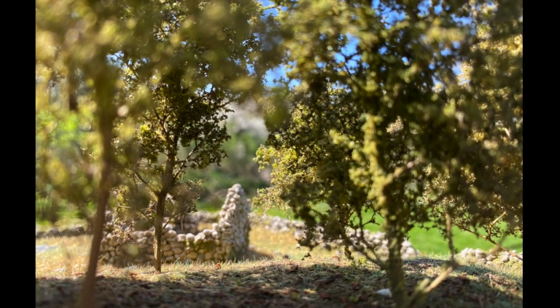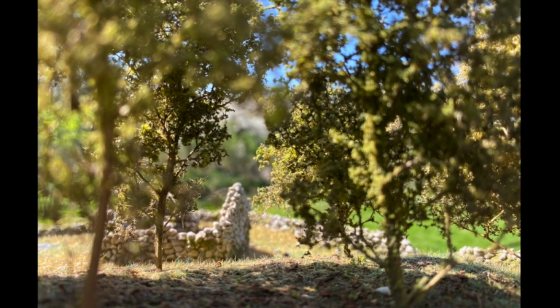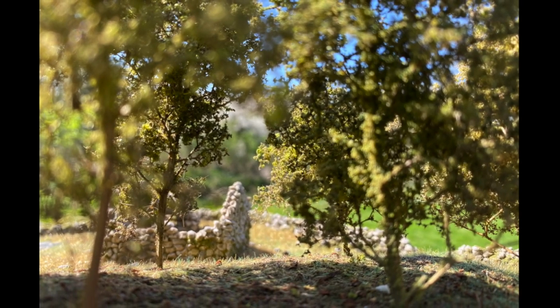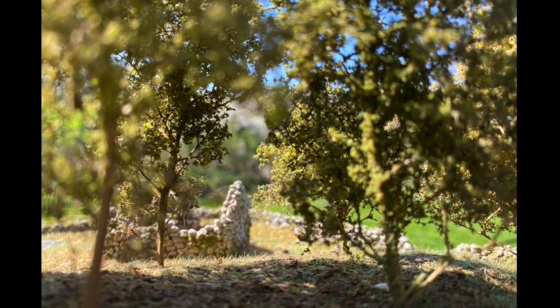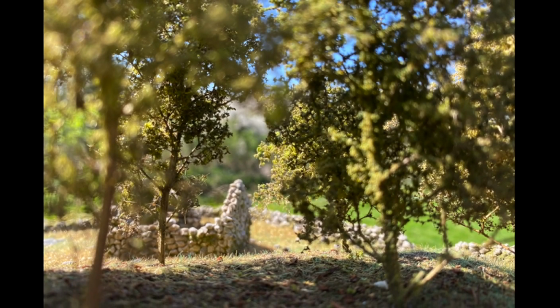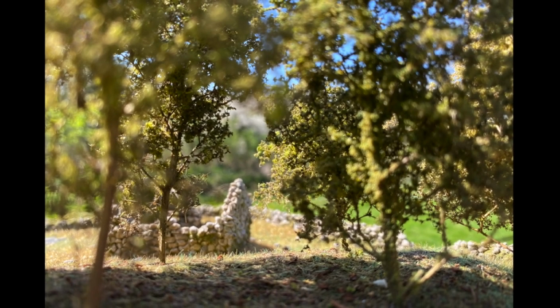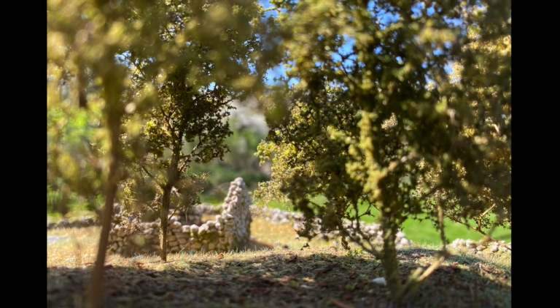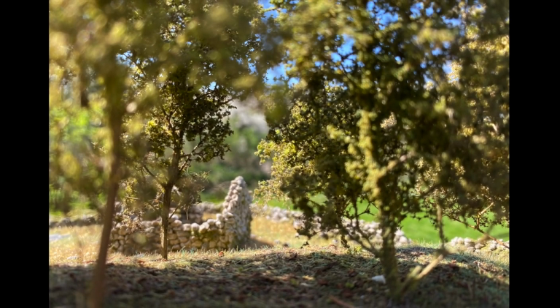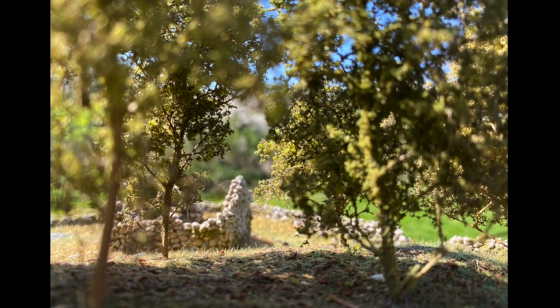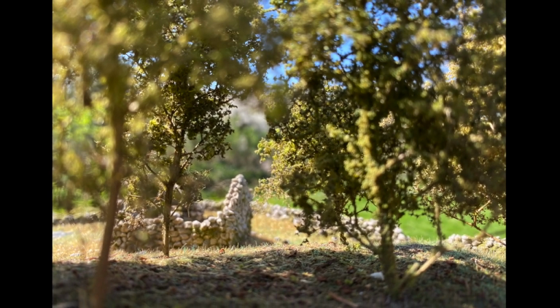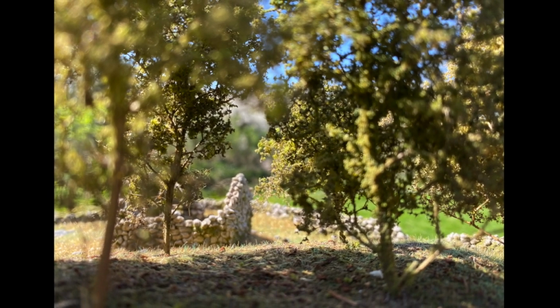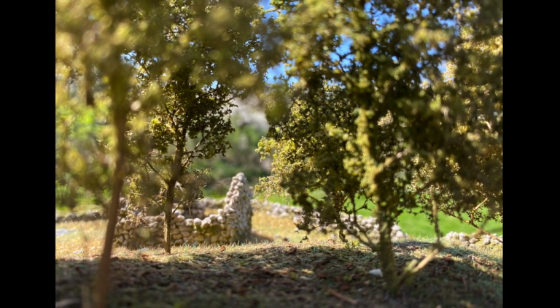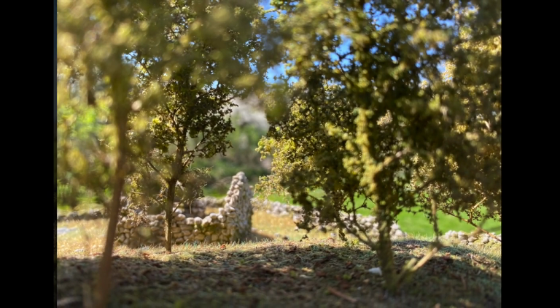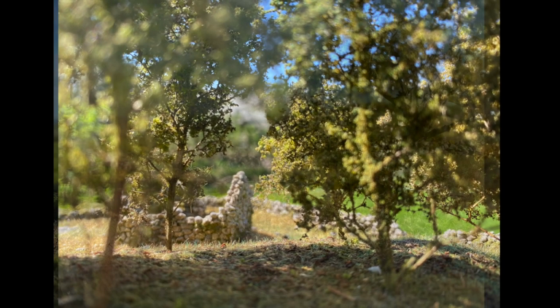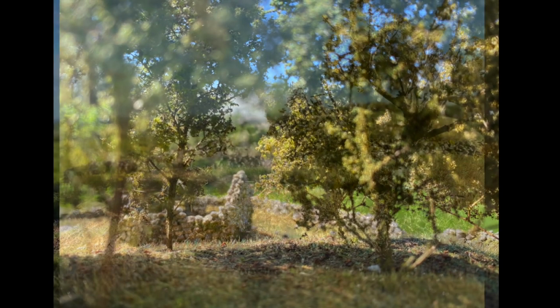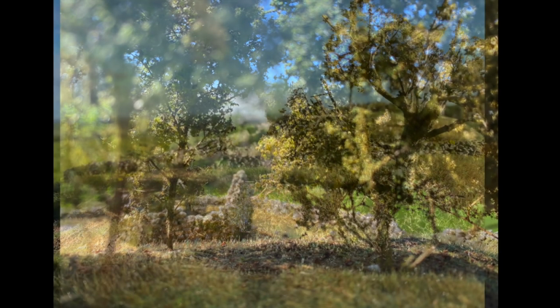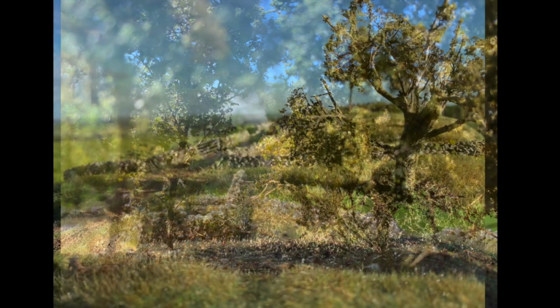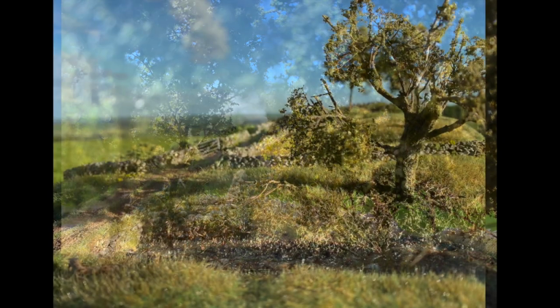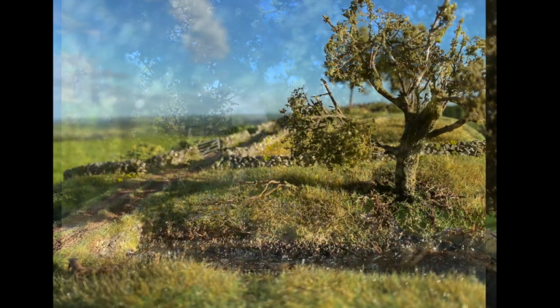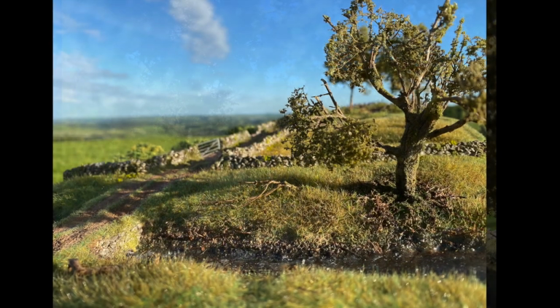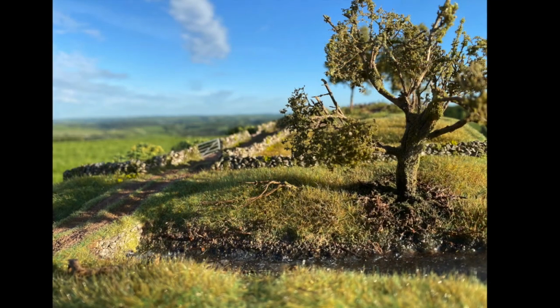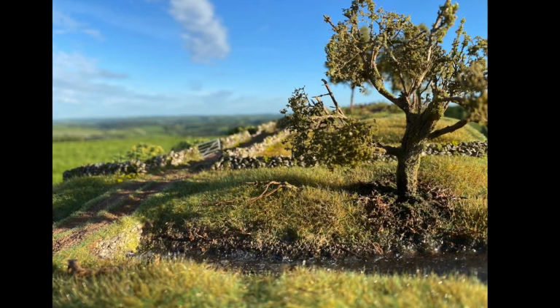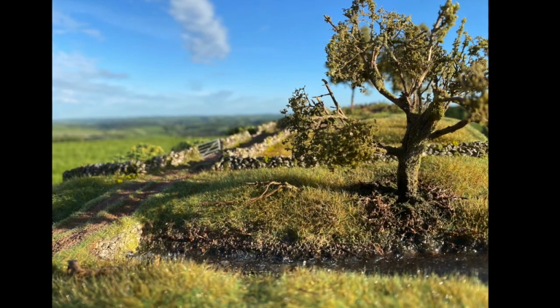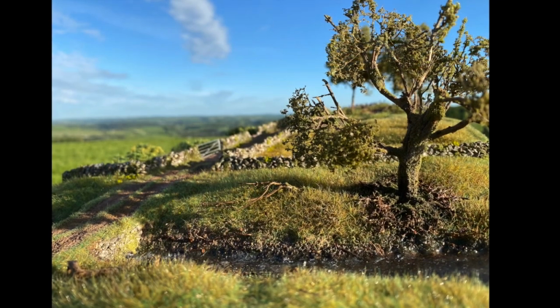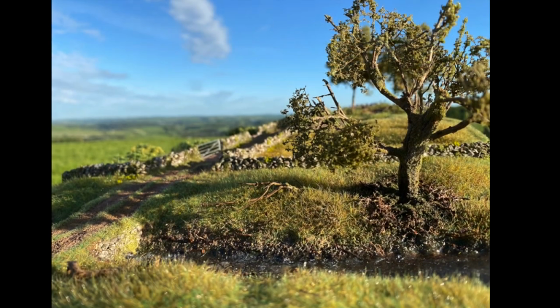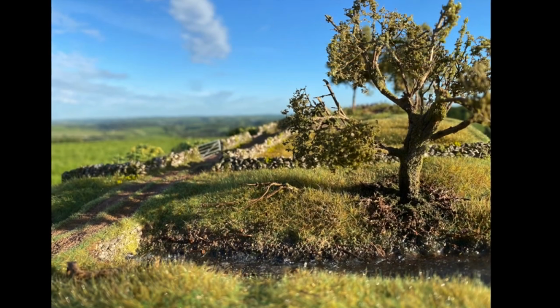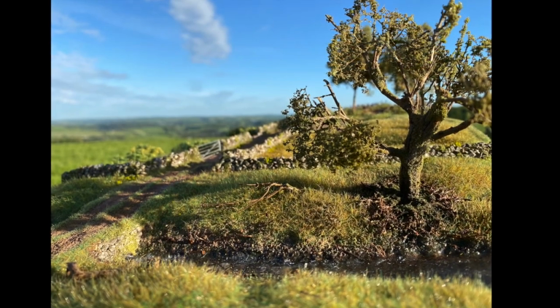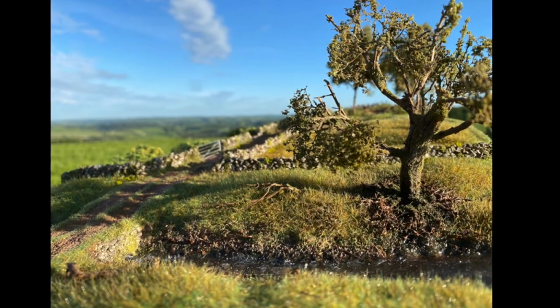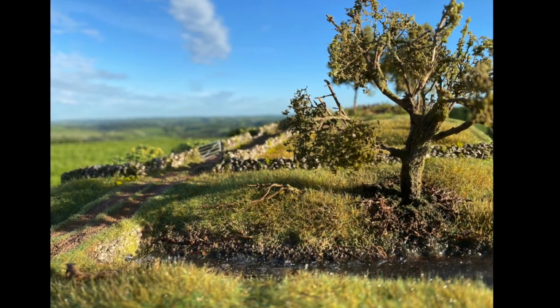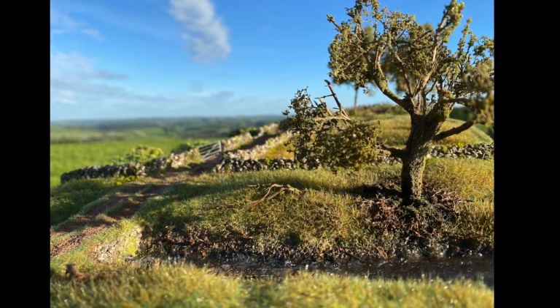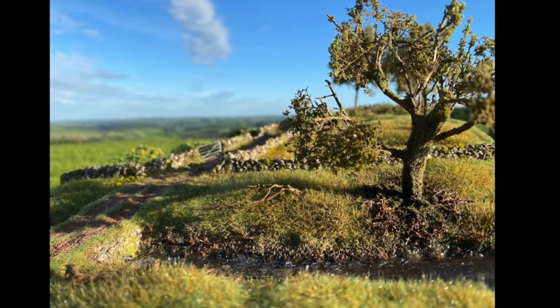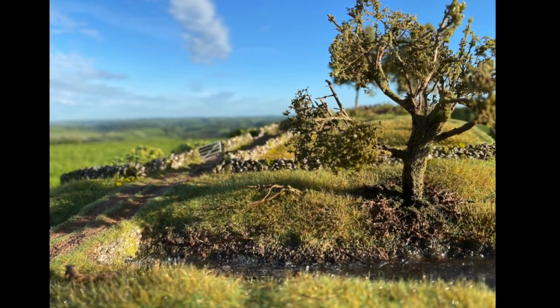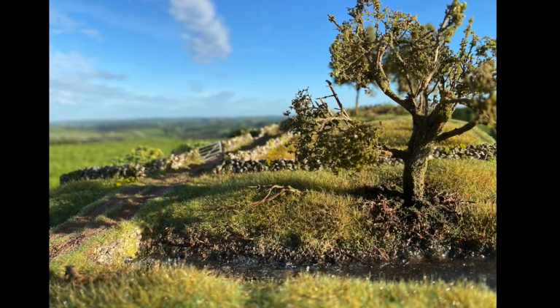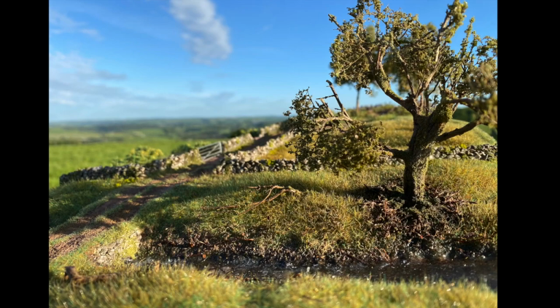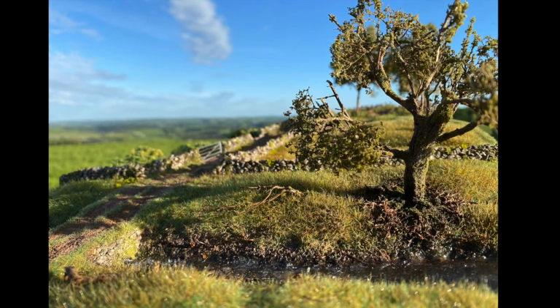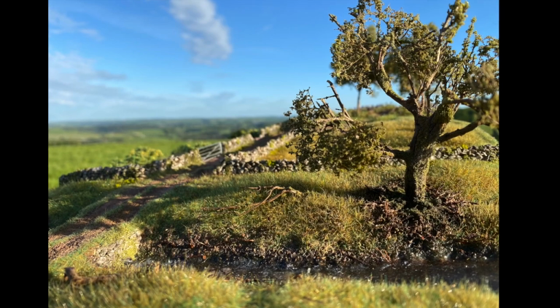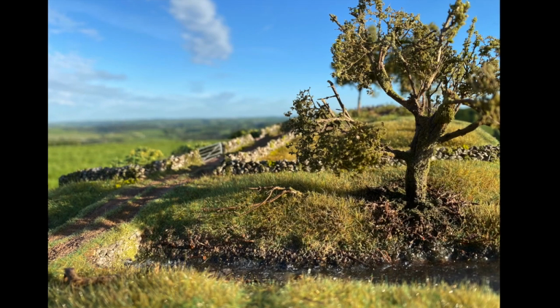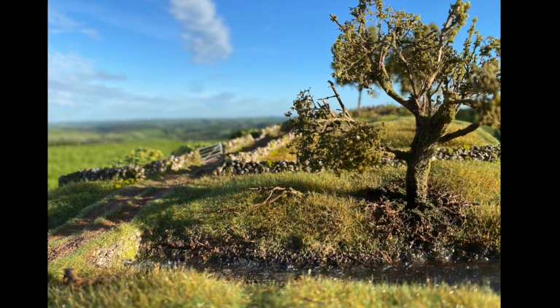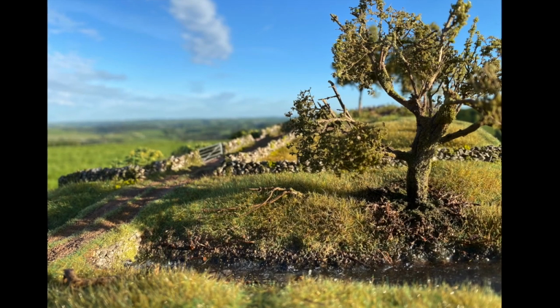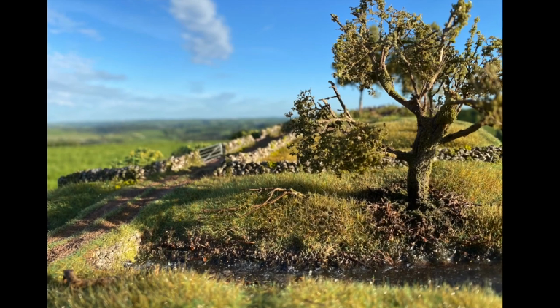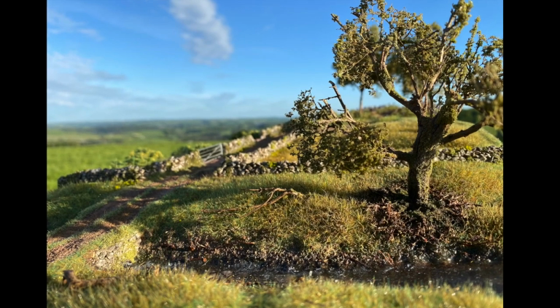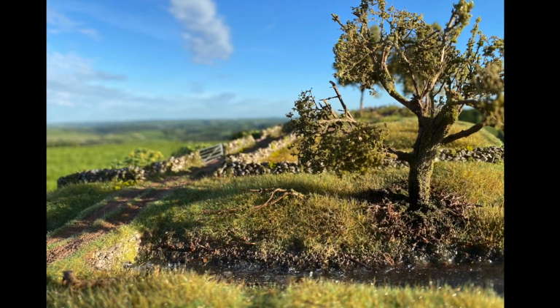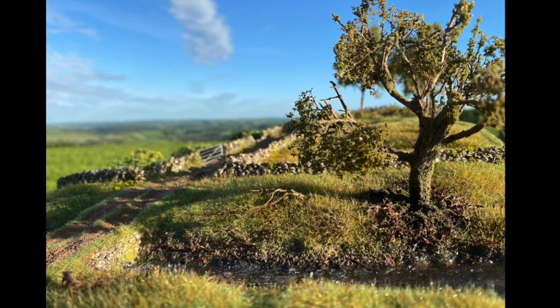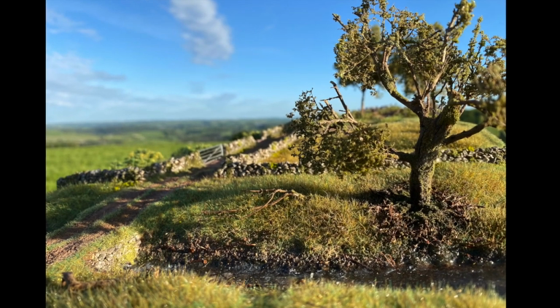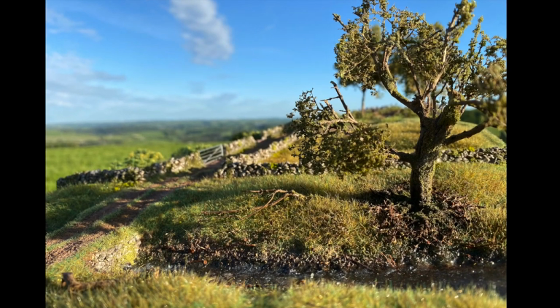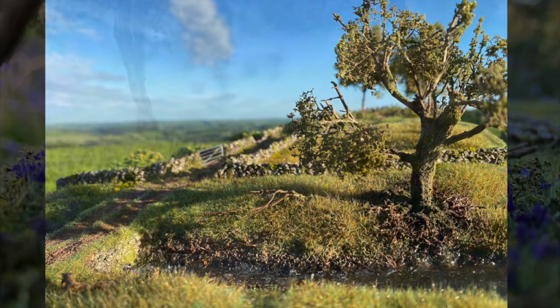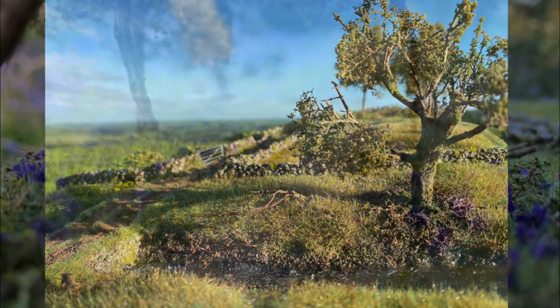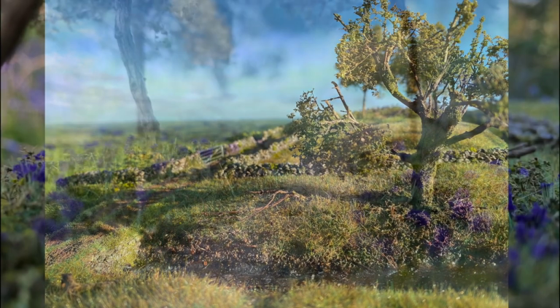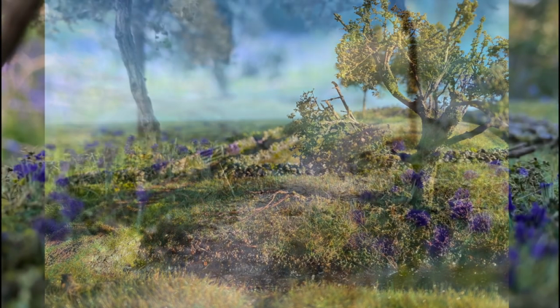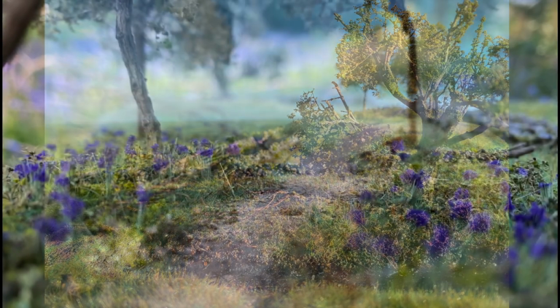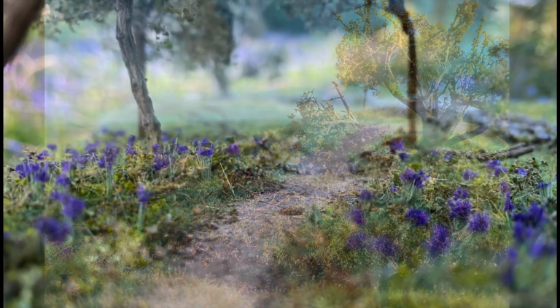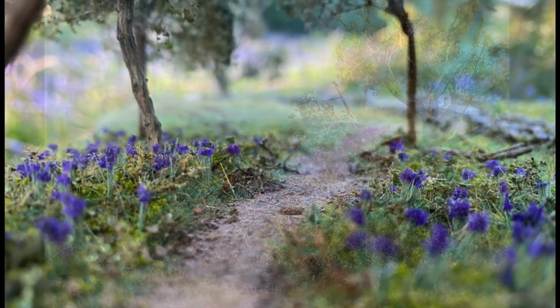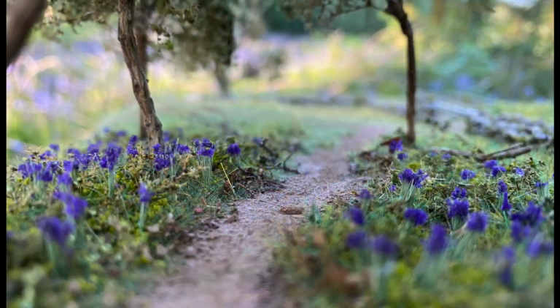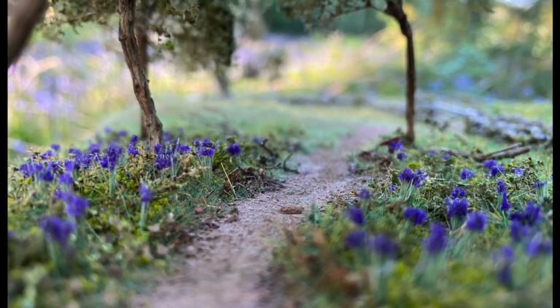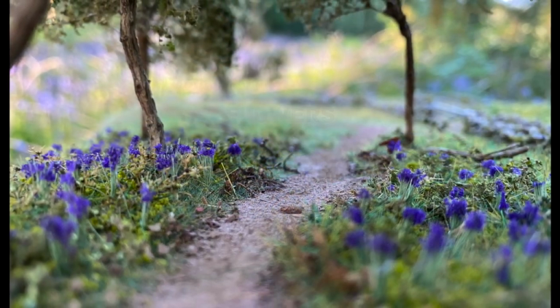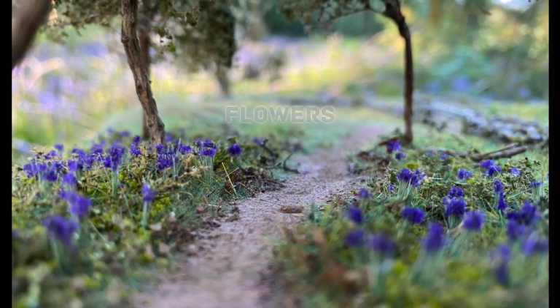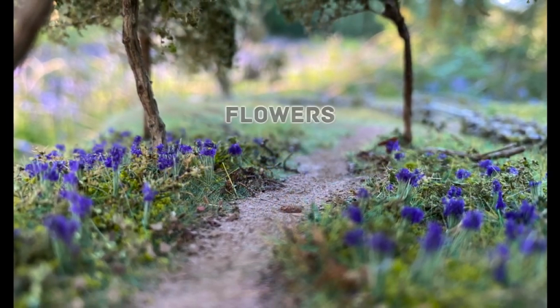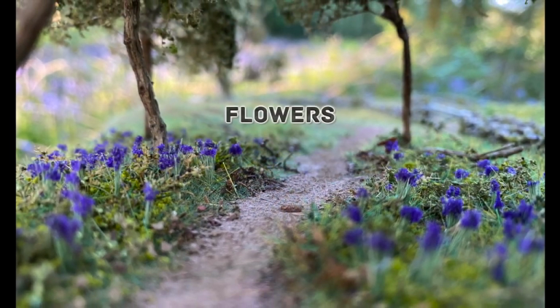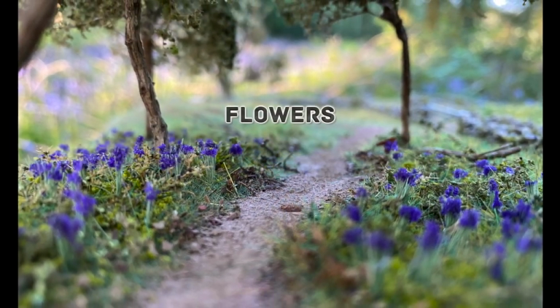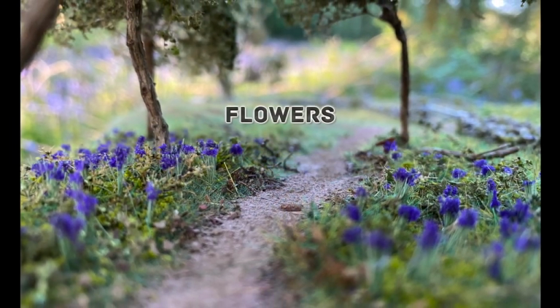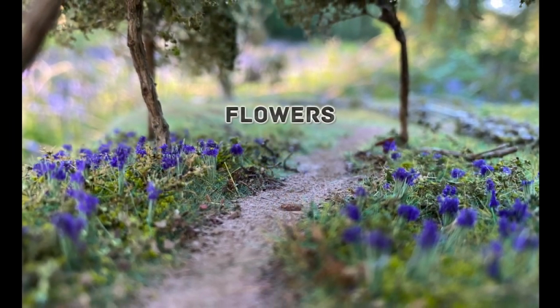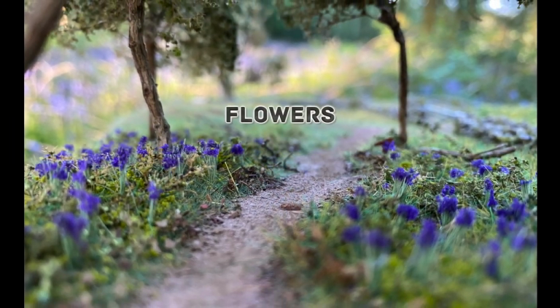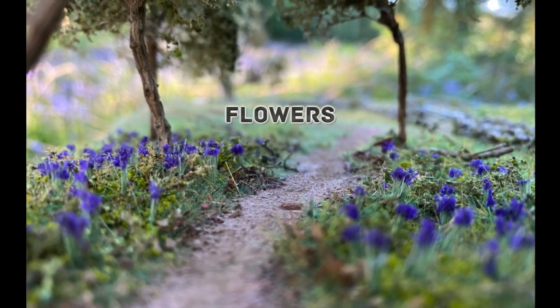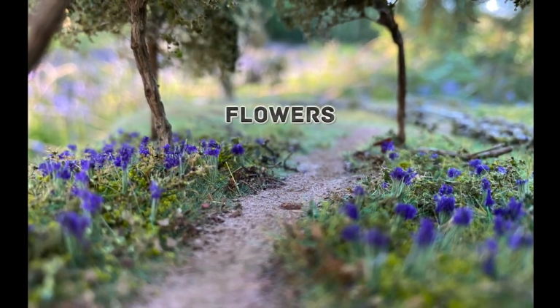I usually work in my favoured 1:76 scale, mainly because it's familiar to me and most model shops have a wide range of products and materials in this scale.